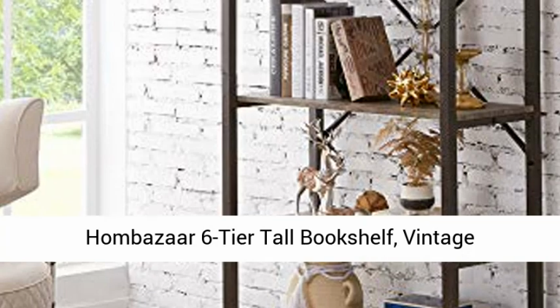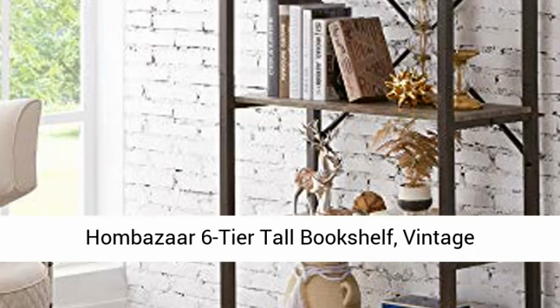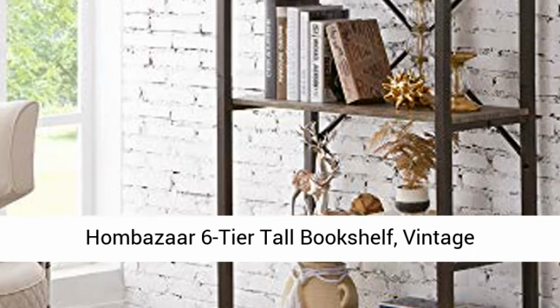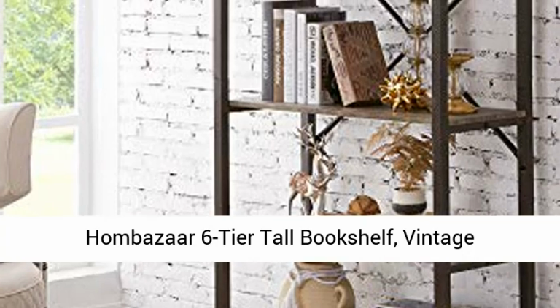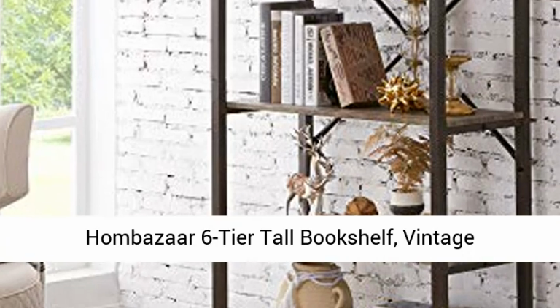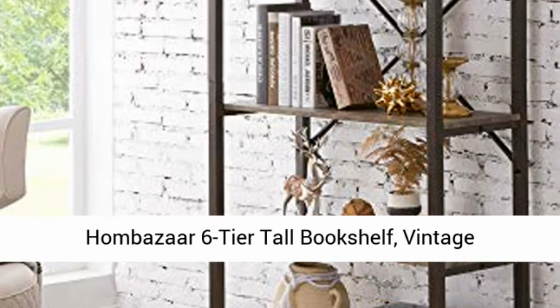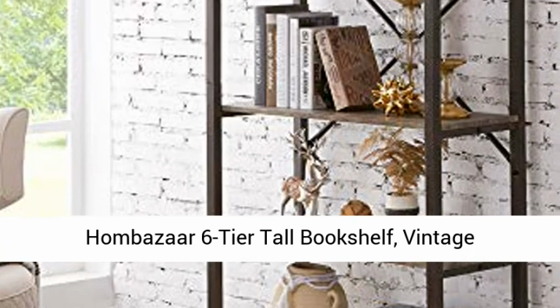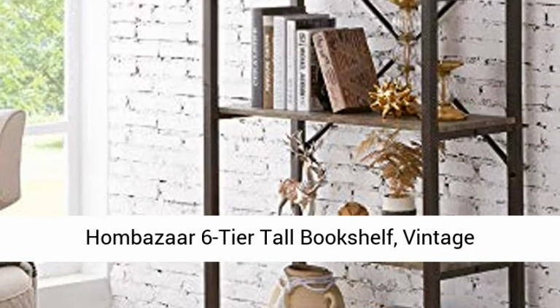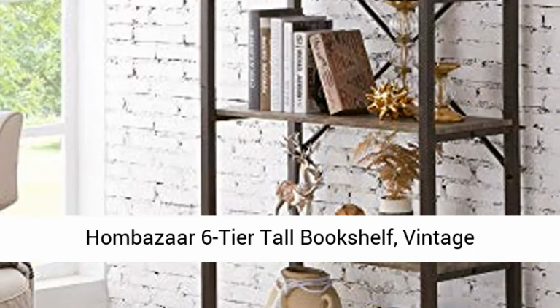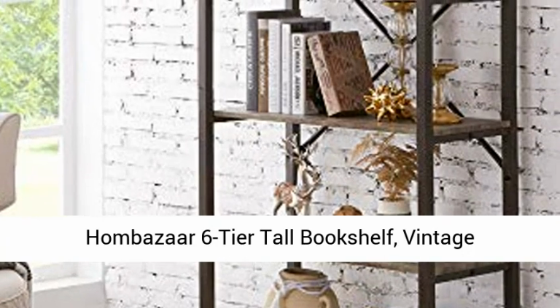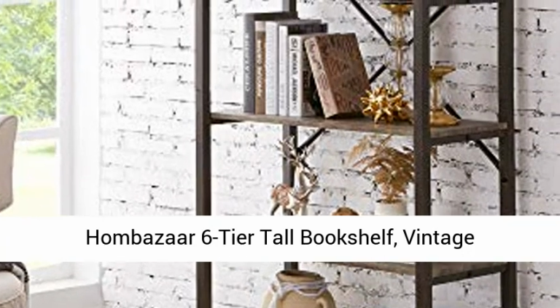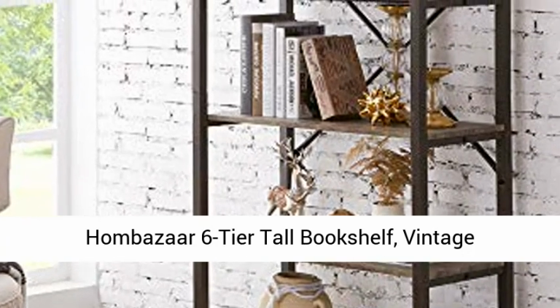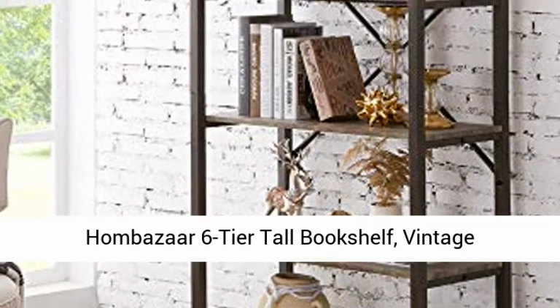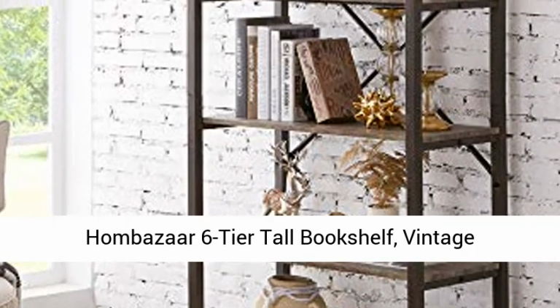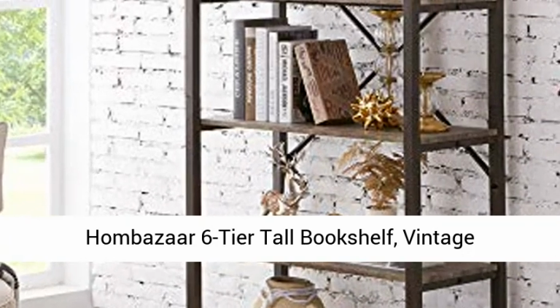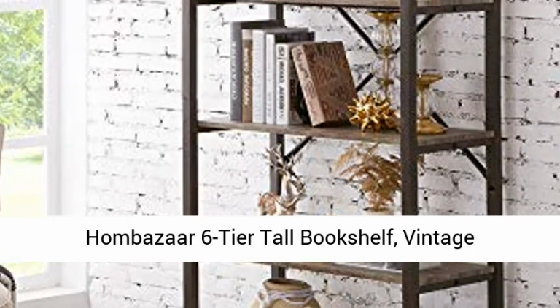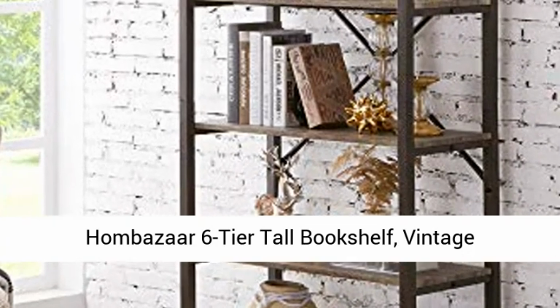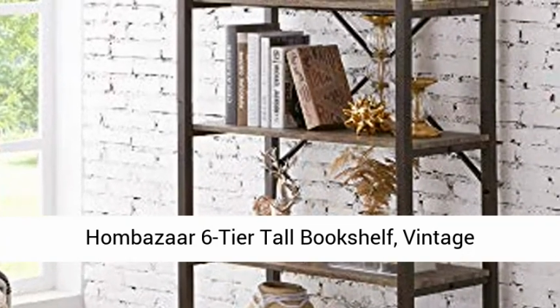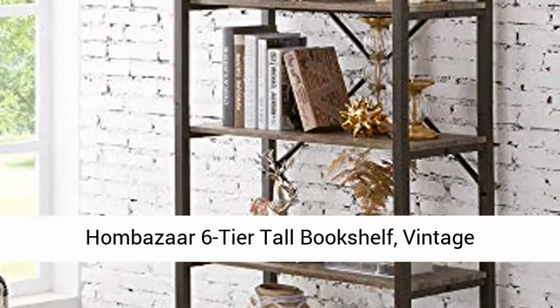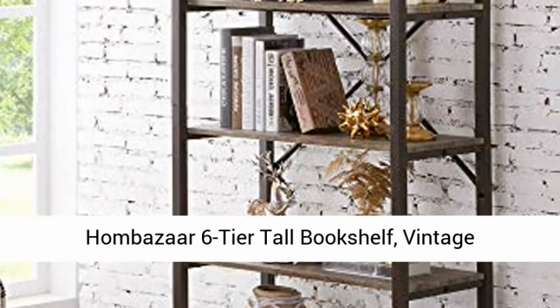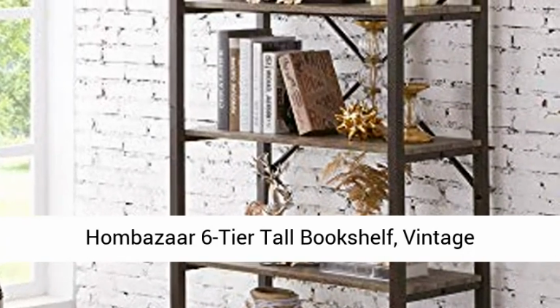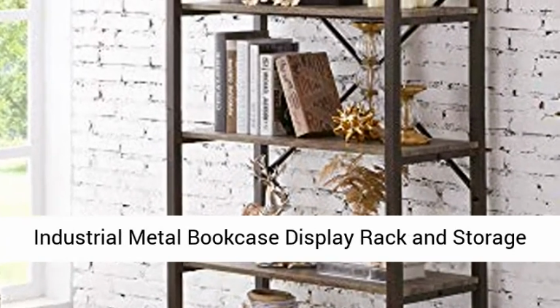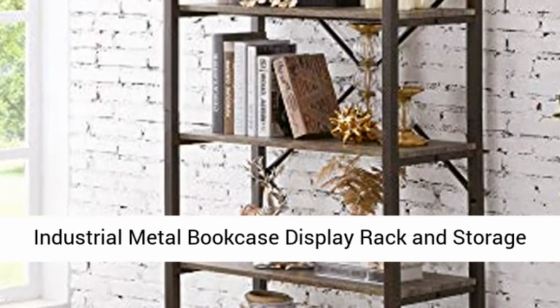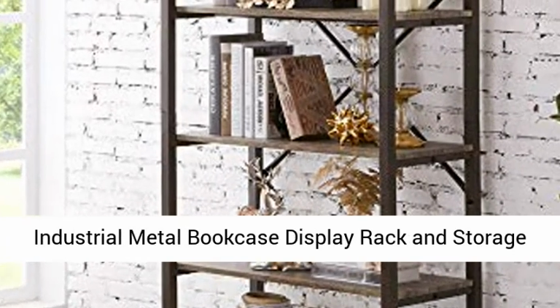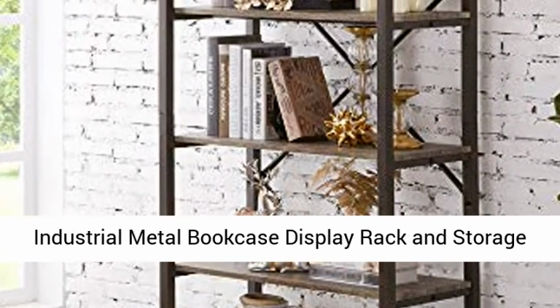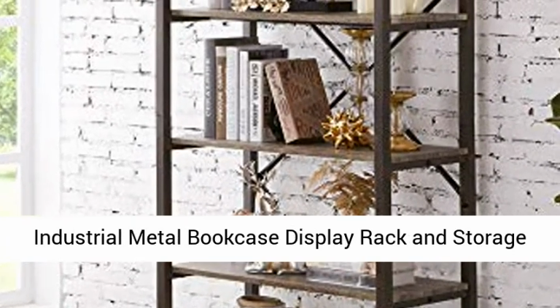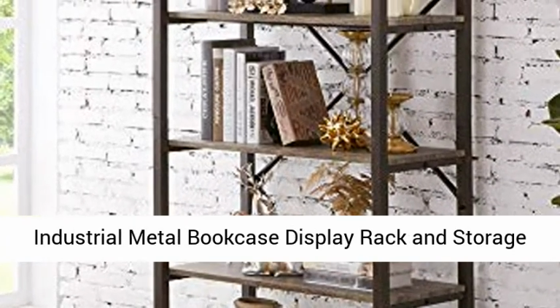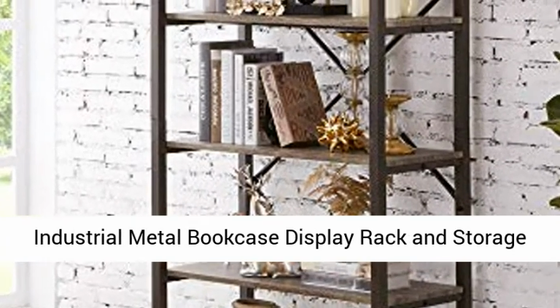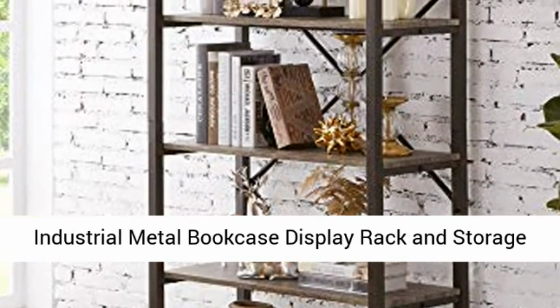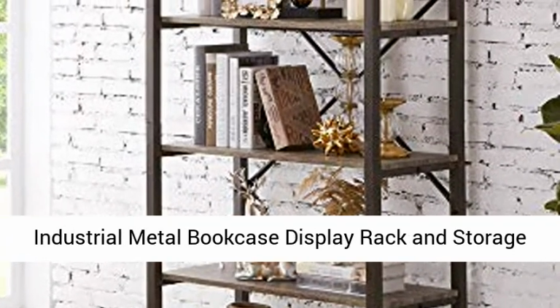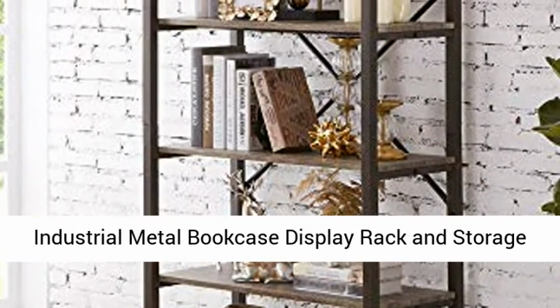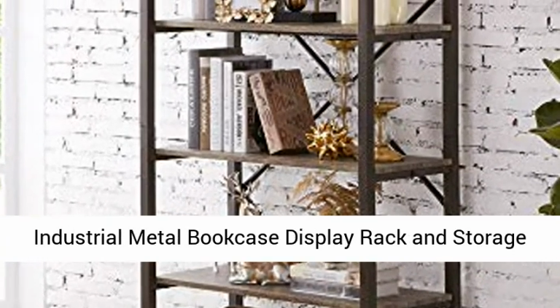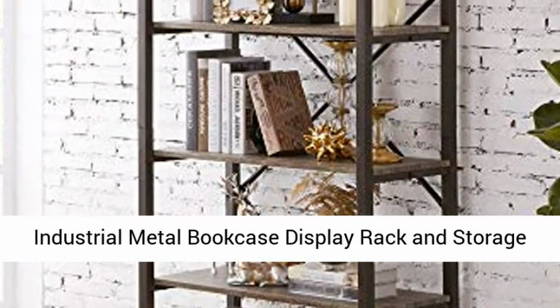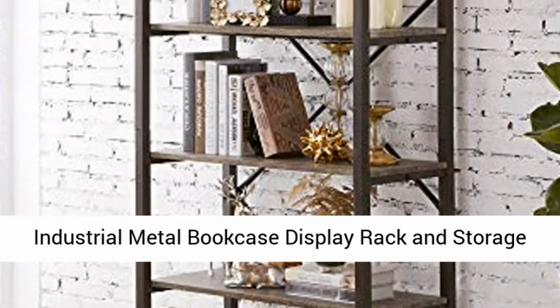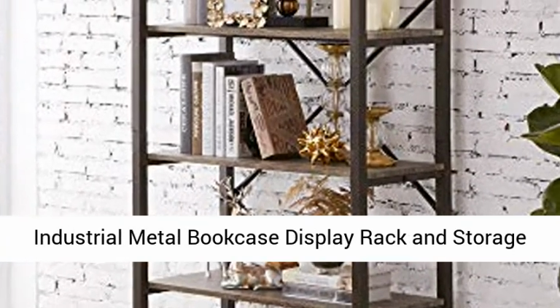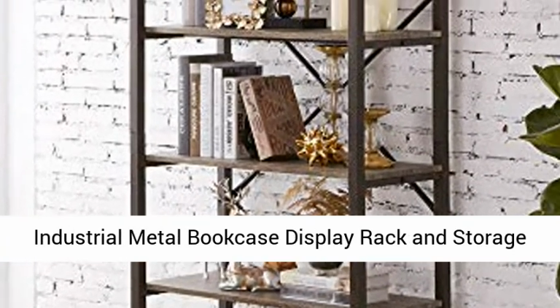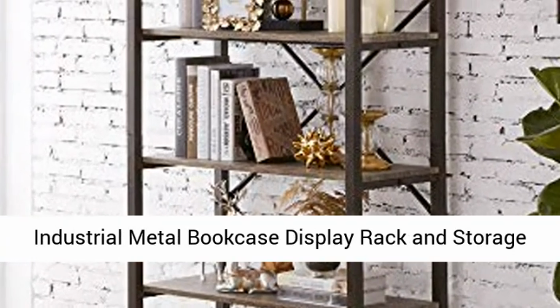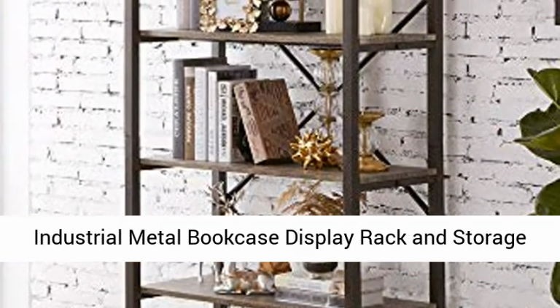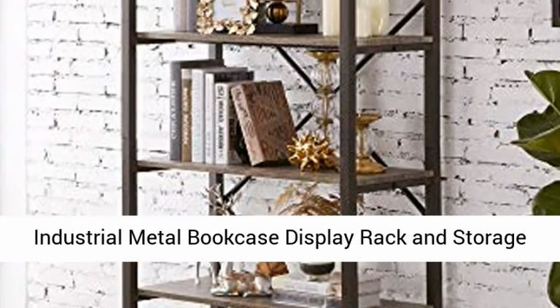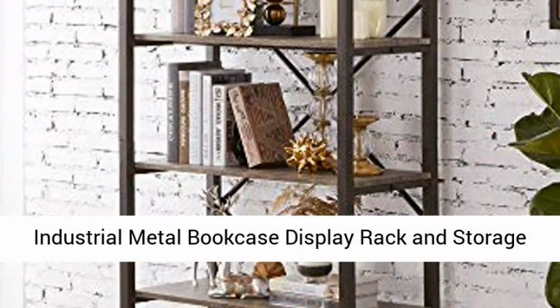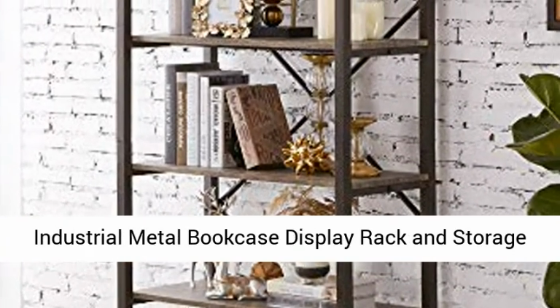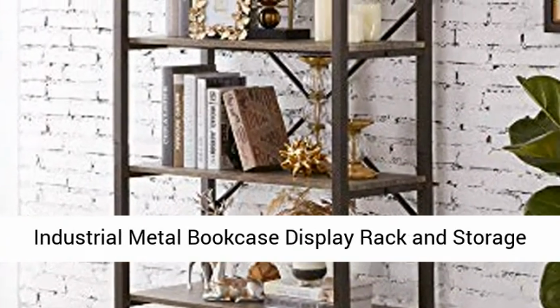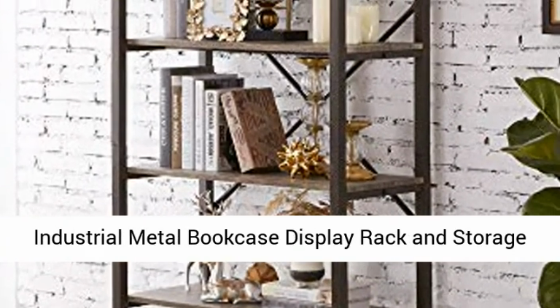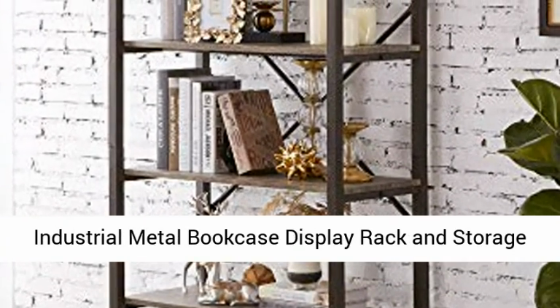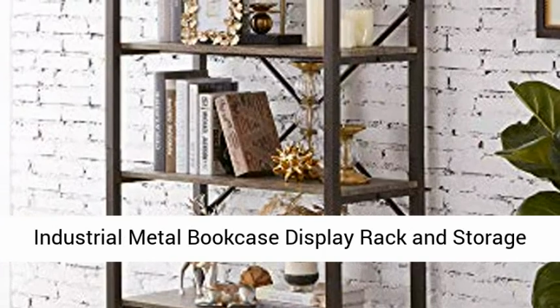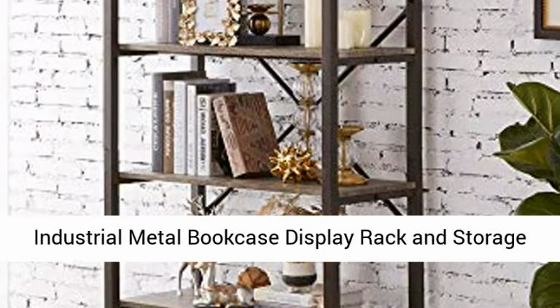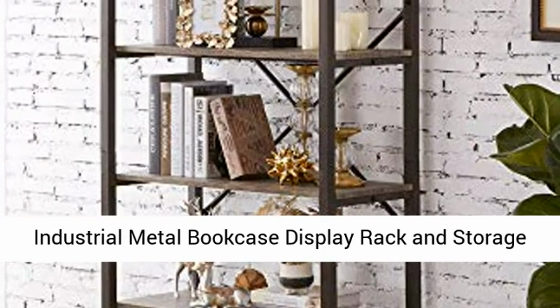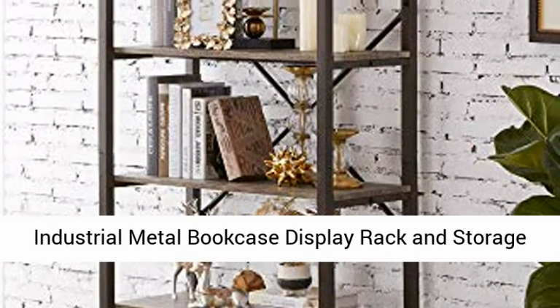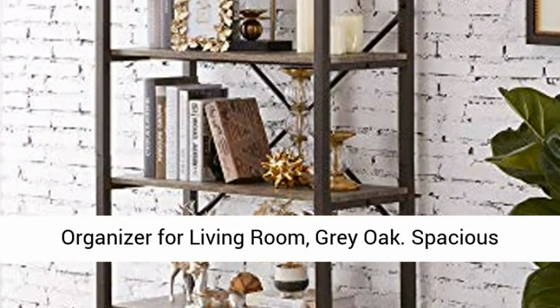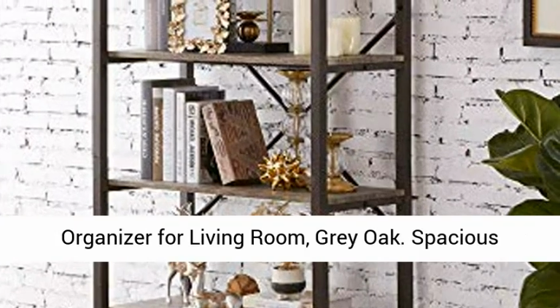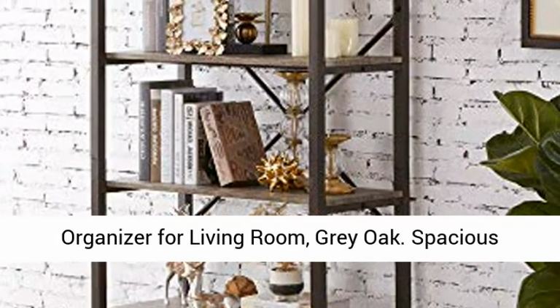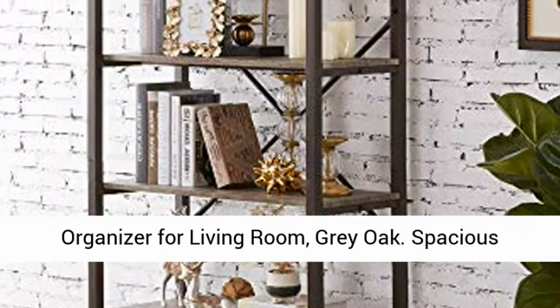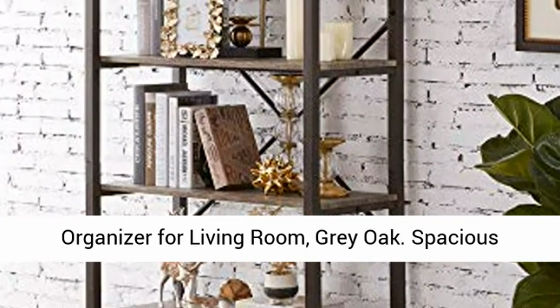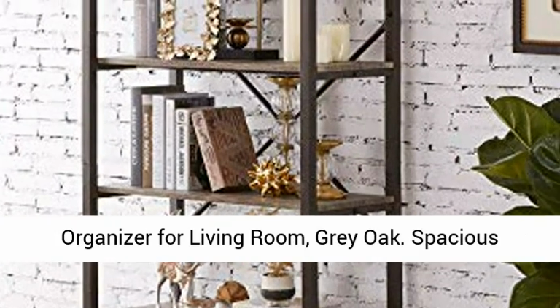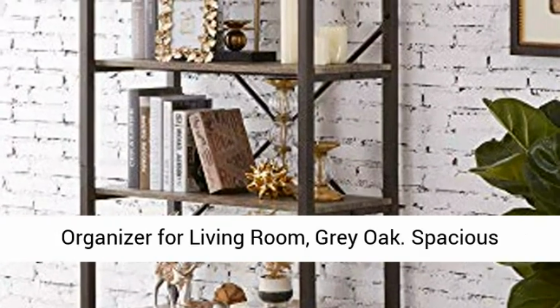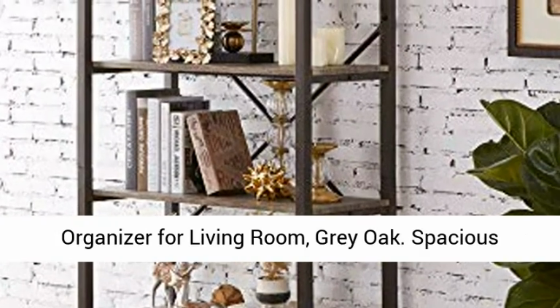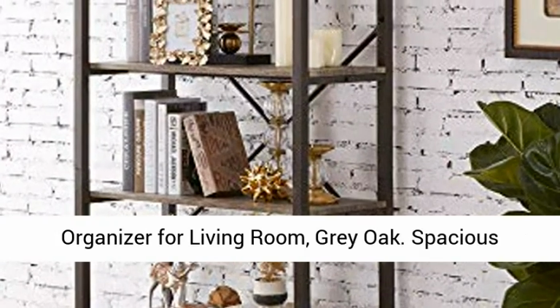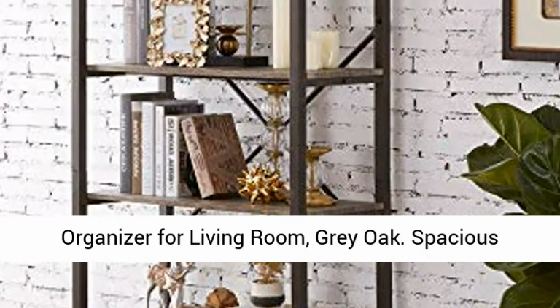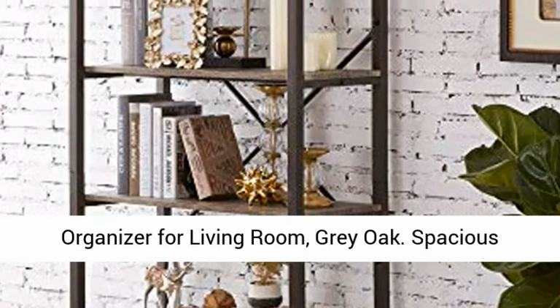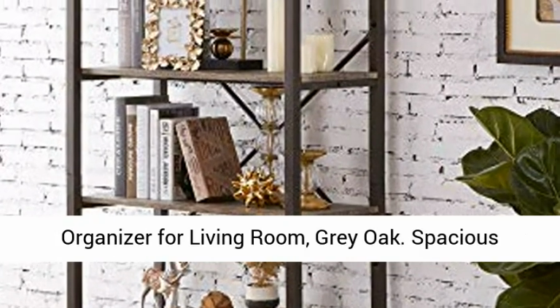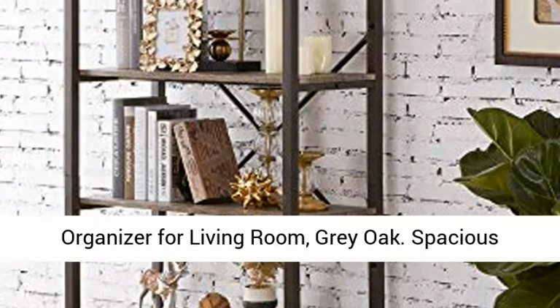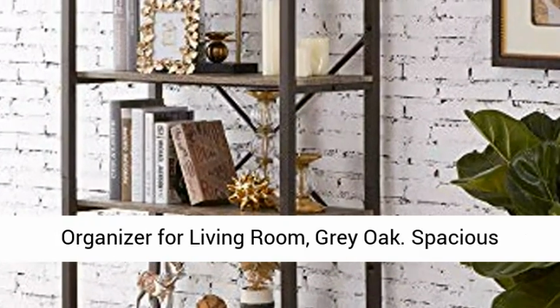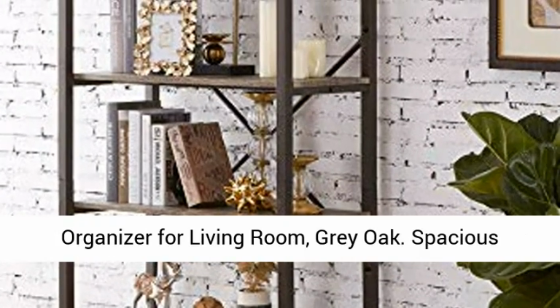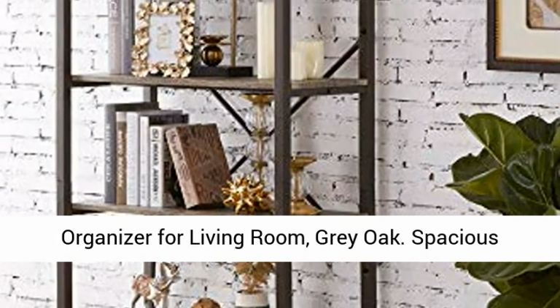Combazor 6-Tier Tall Bookshelf, Vintage Industrial Metal Bookcase Display Rack and Storage Organizer for Living Room, Grey Oak.